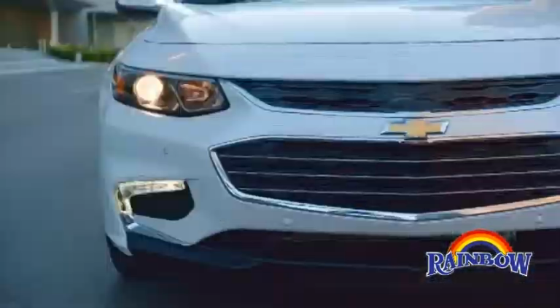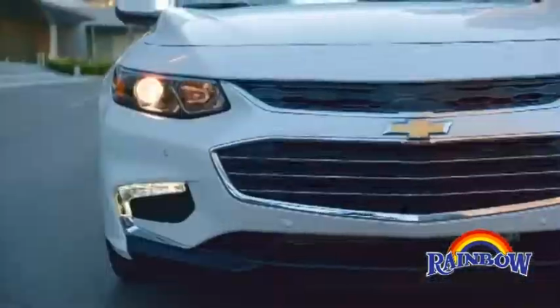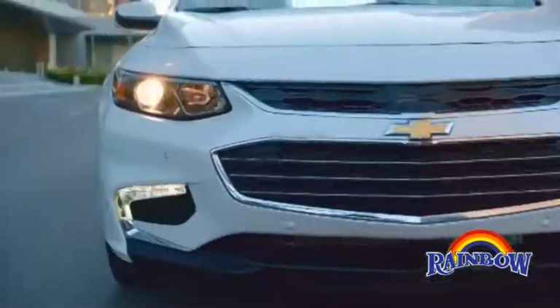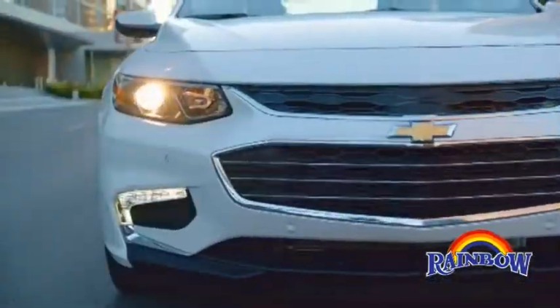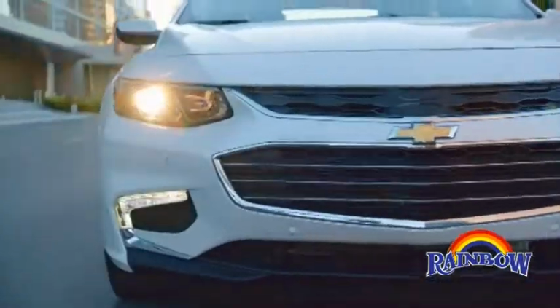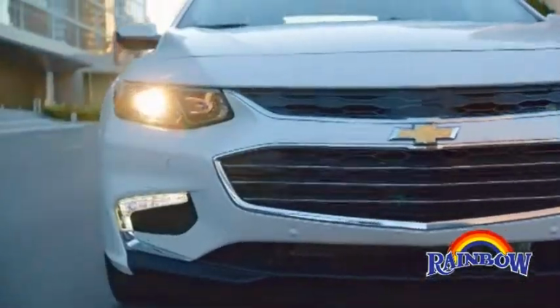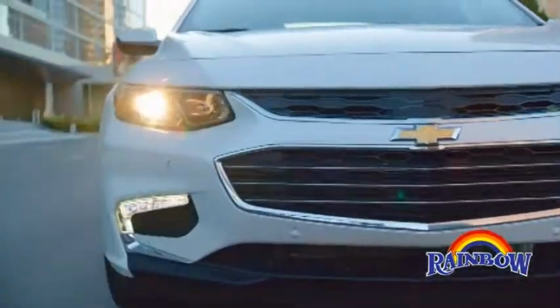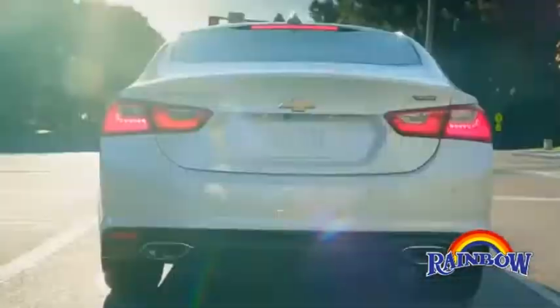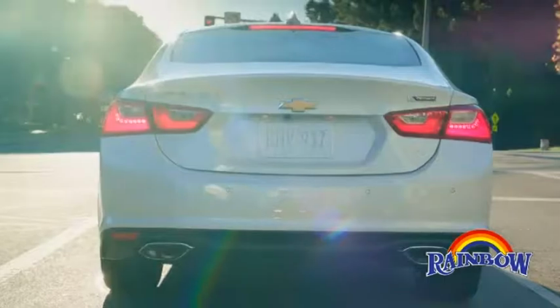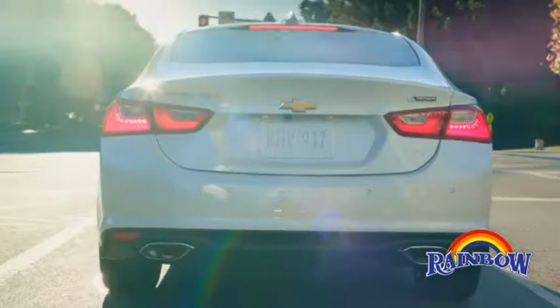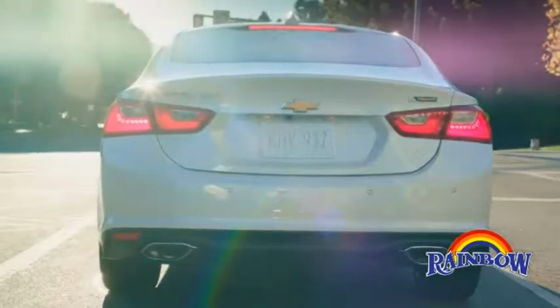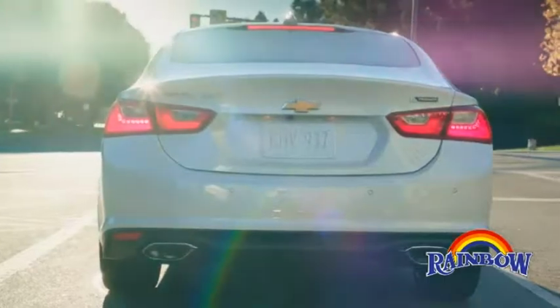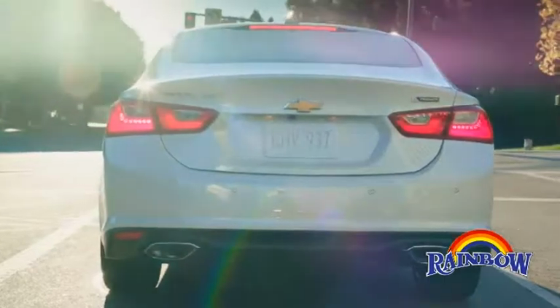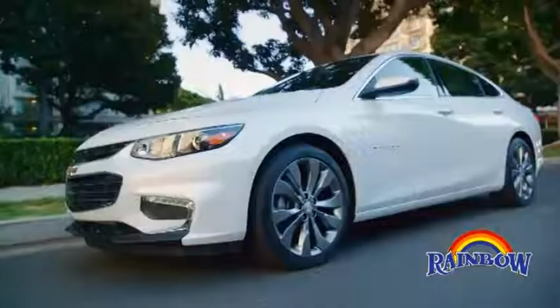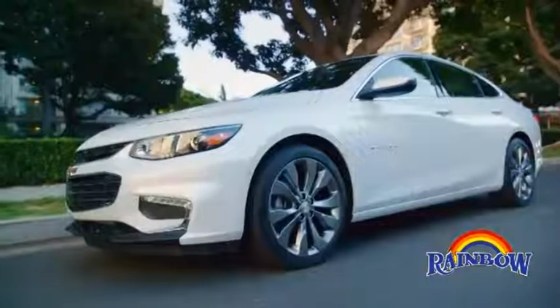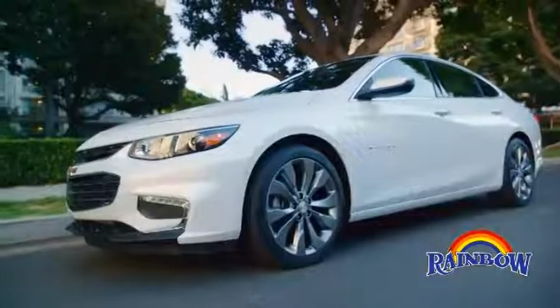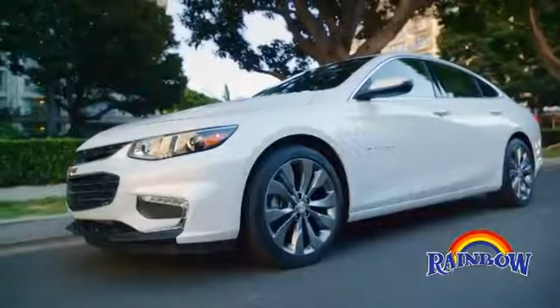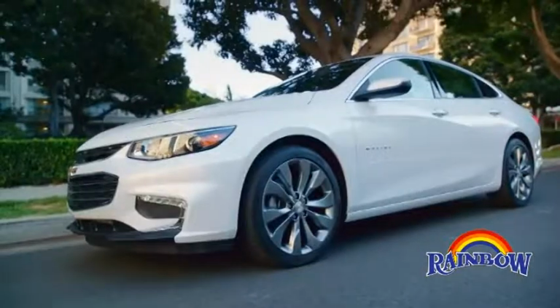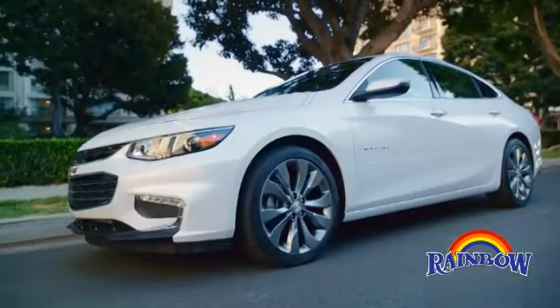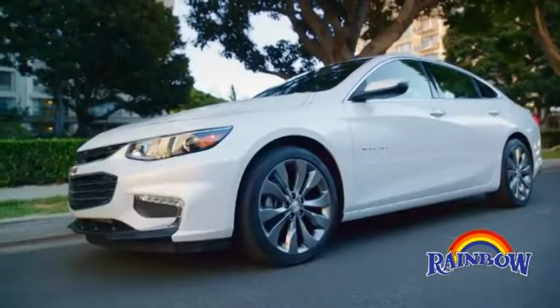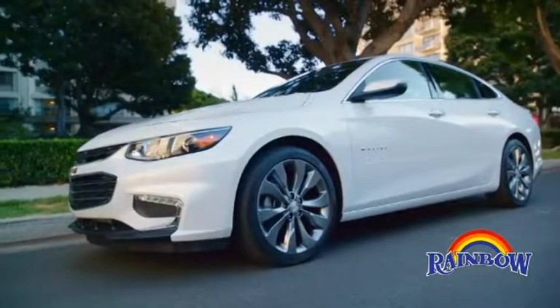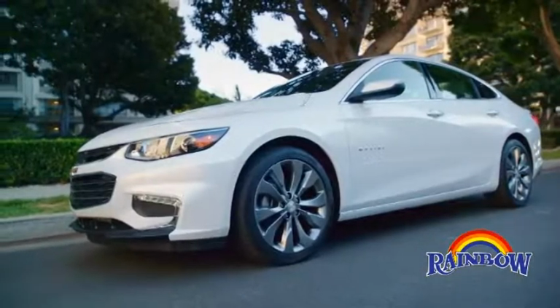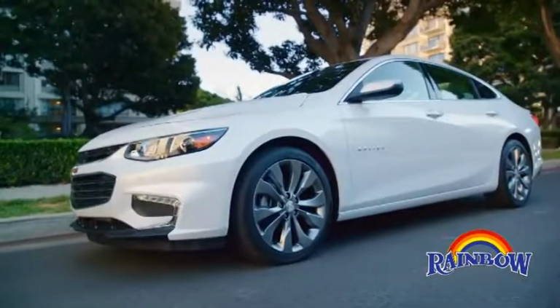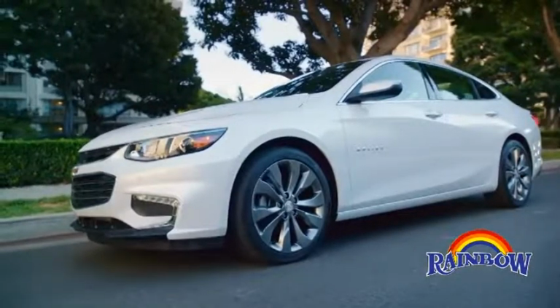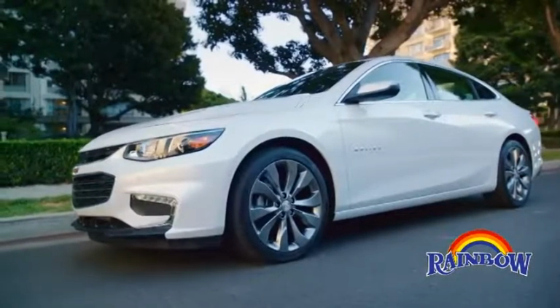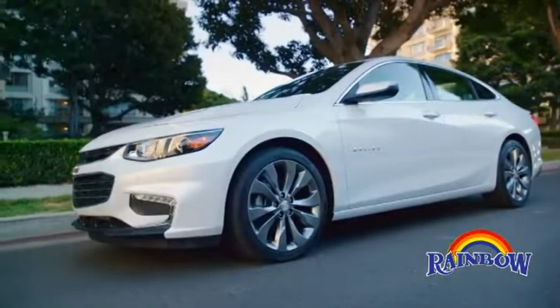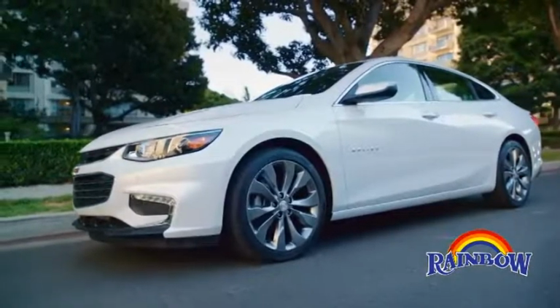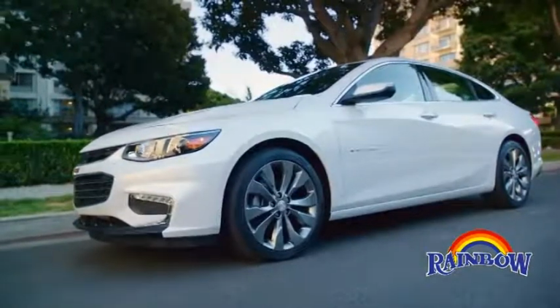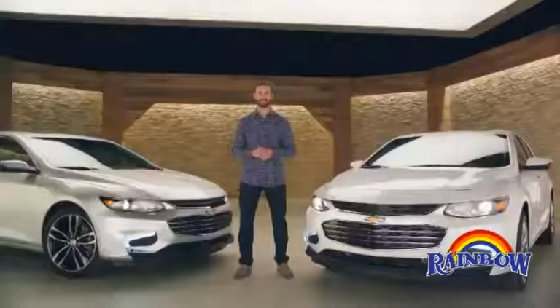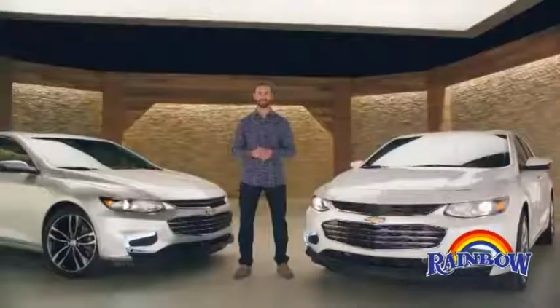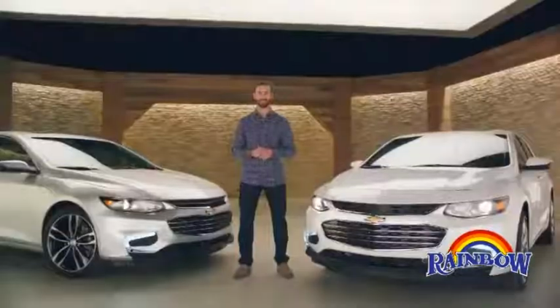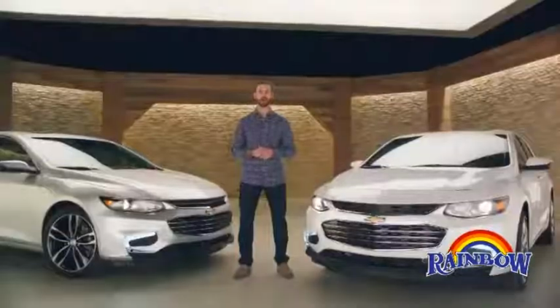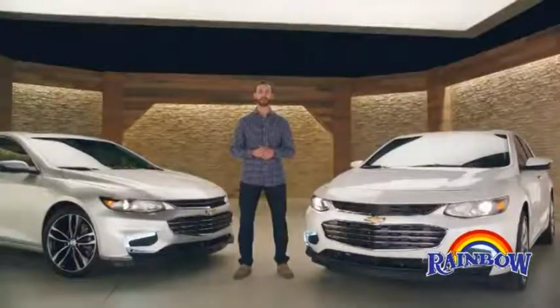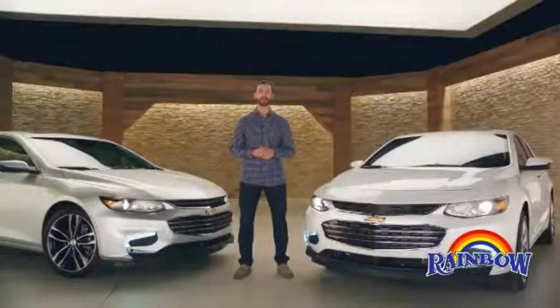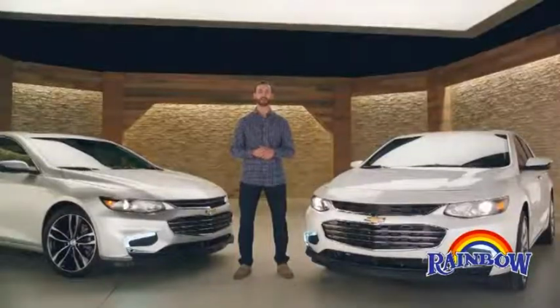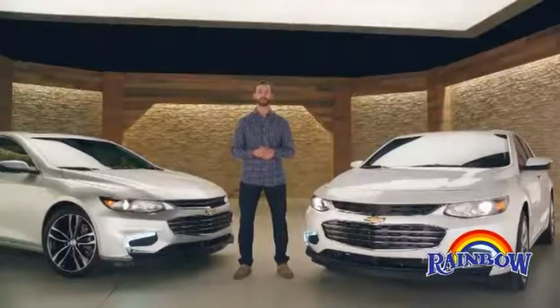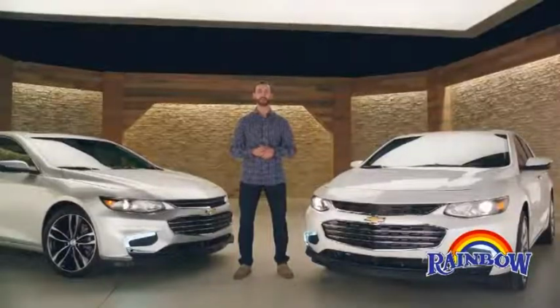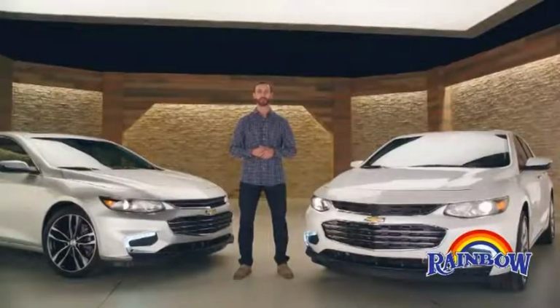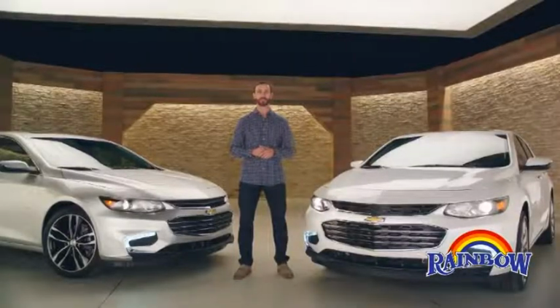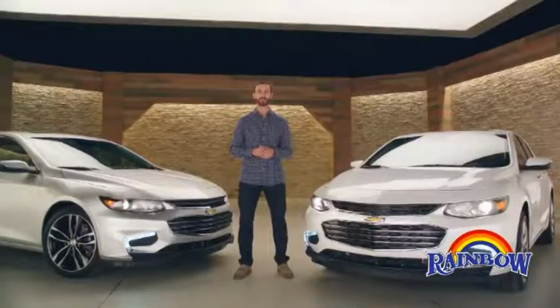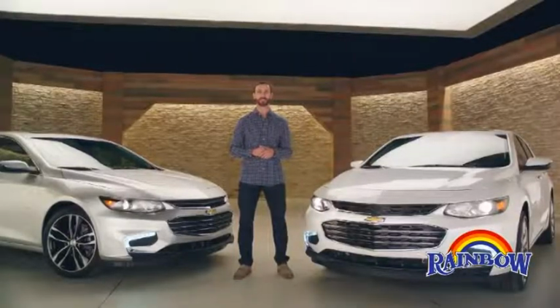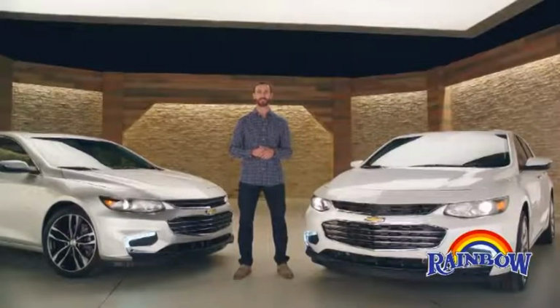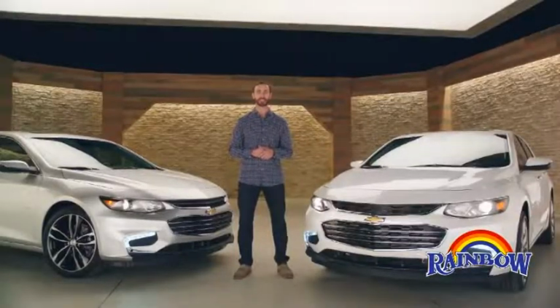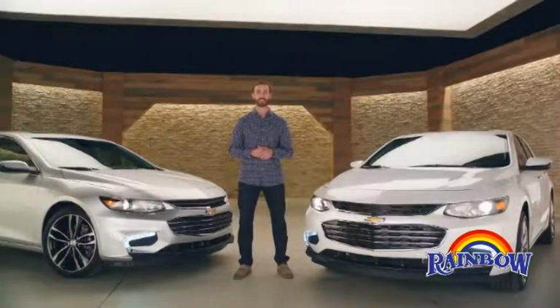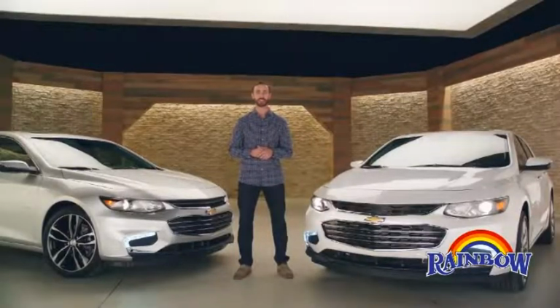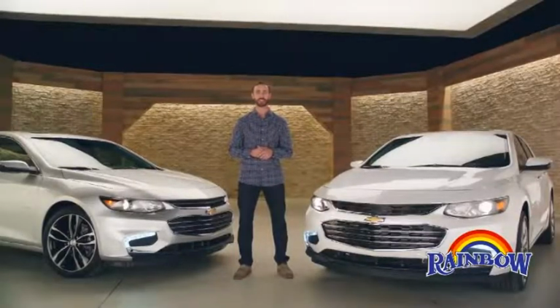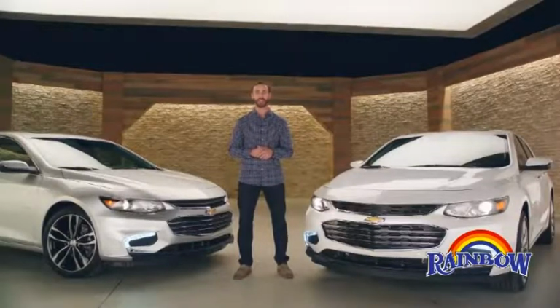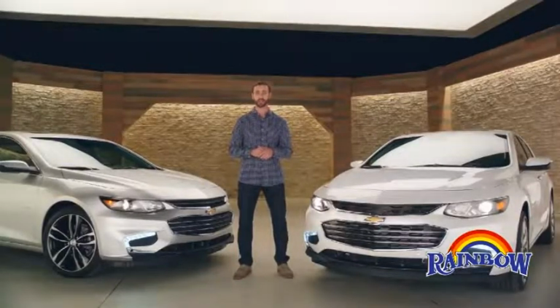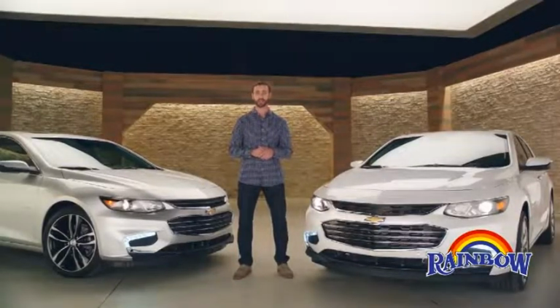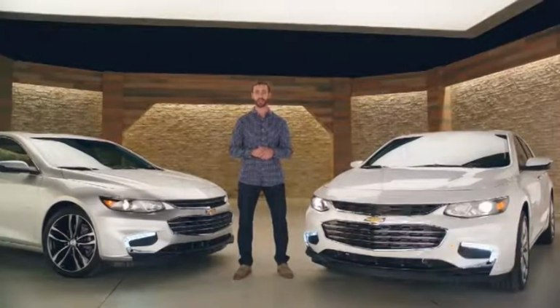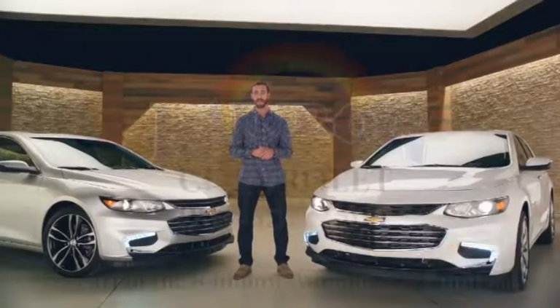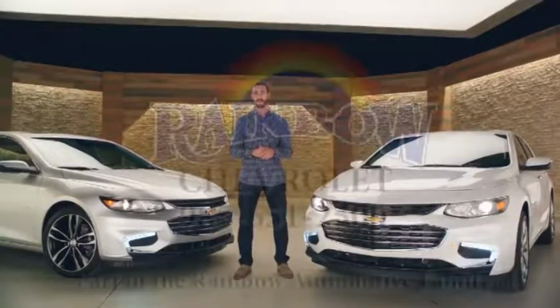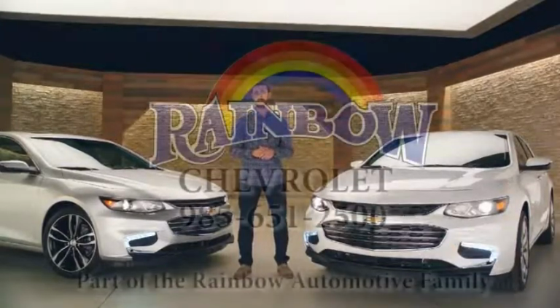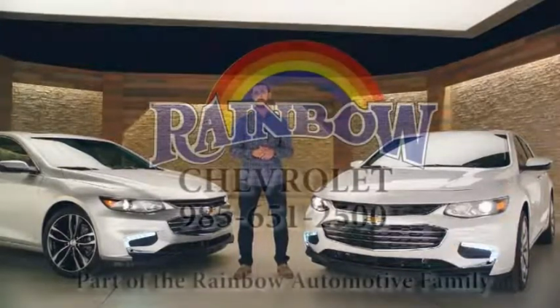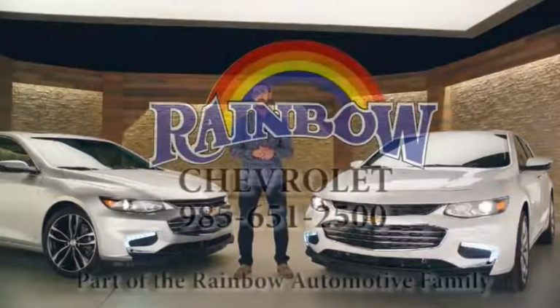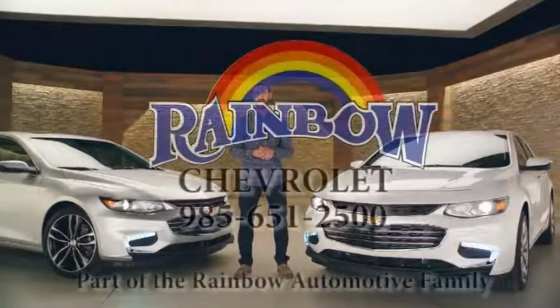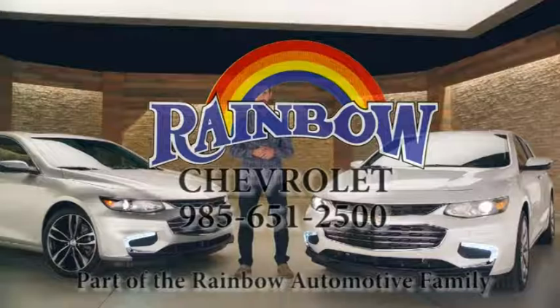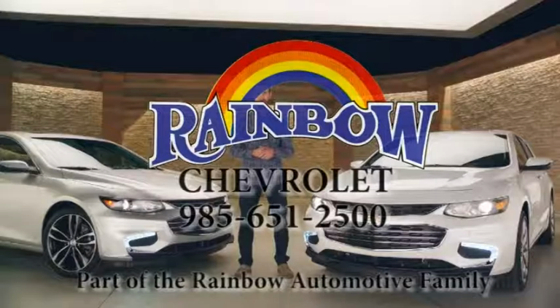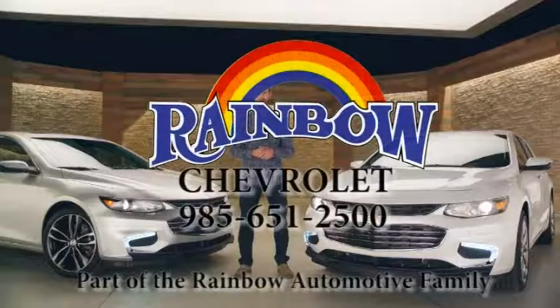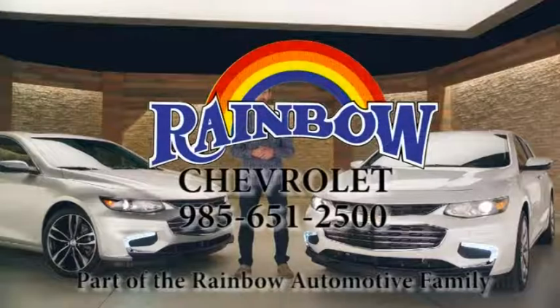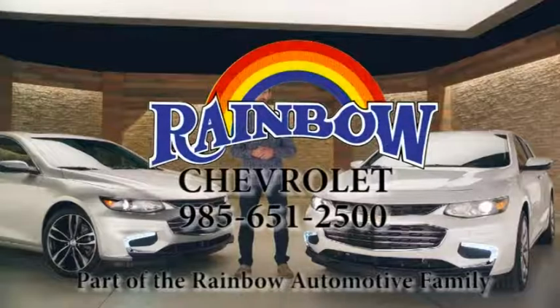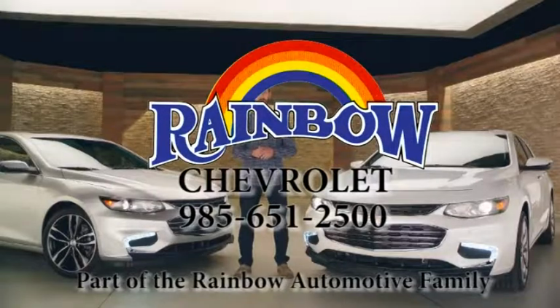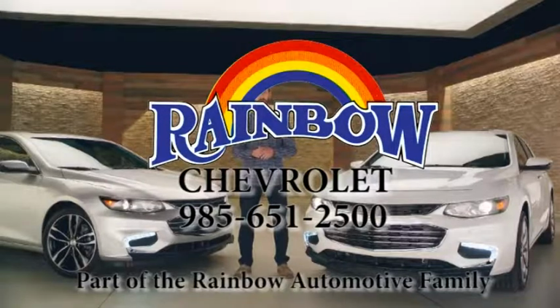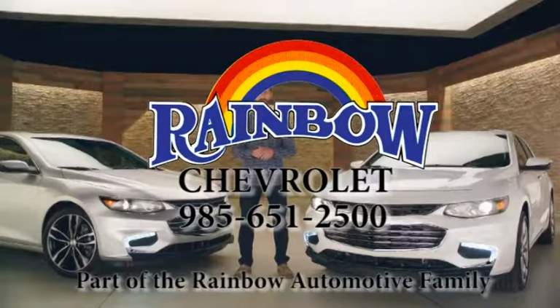Discover the car that is anything but ordinary. The all-new 2016 Chevrolet Malibu and Malibu Hybrid.